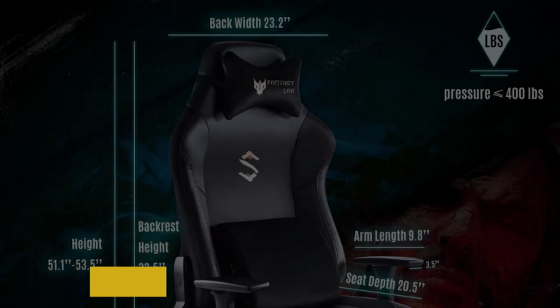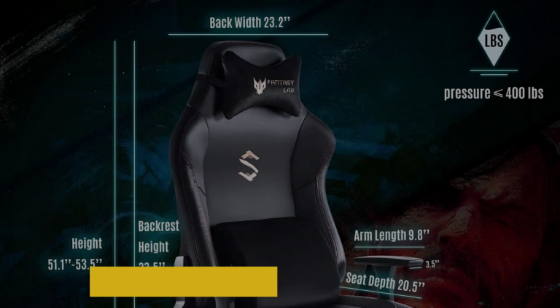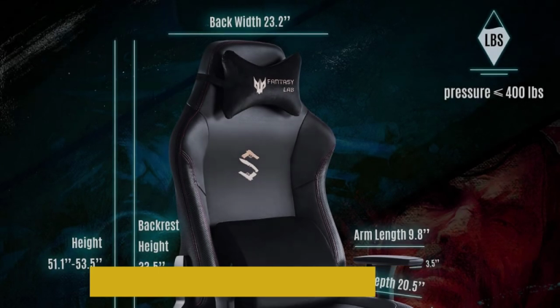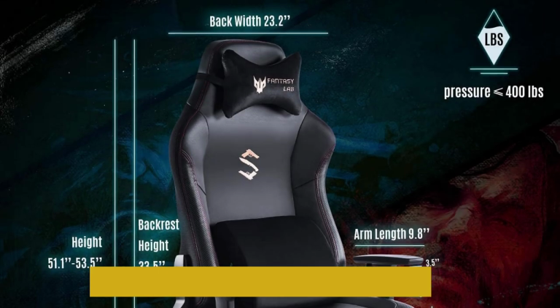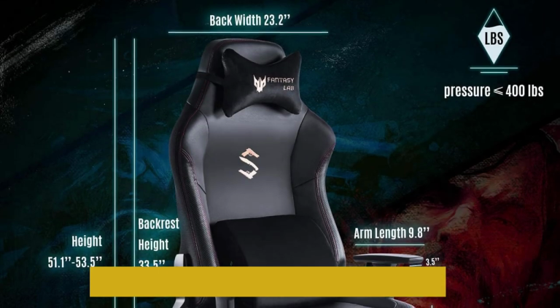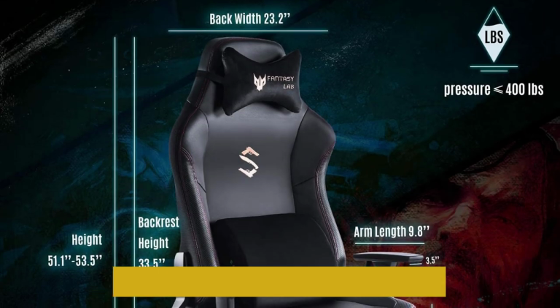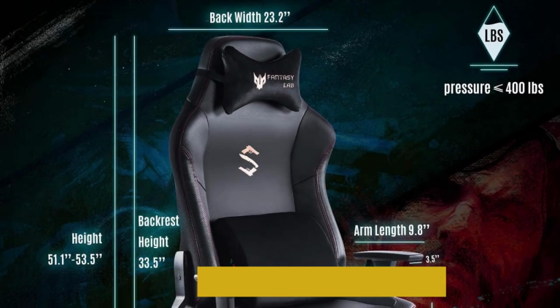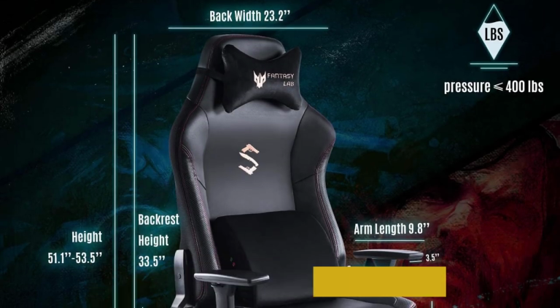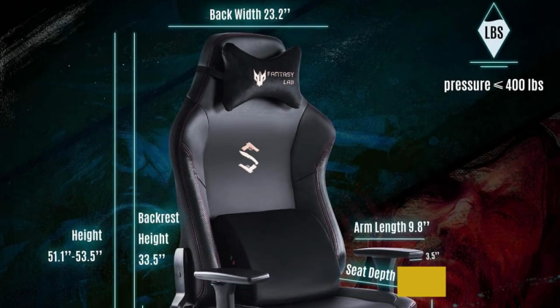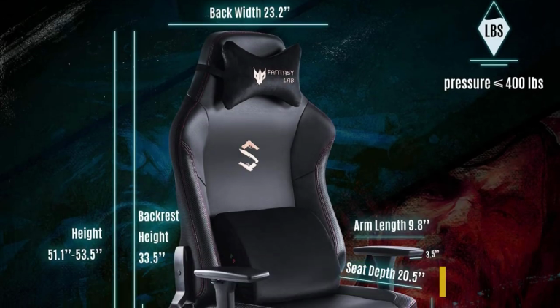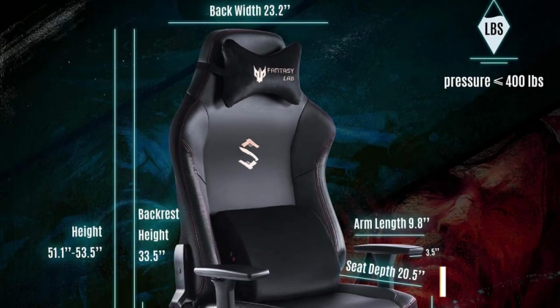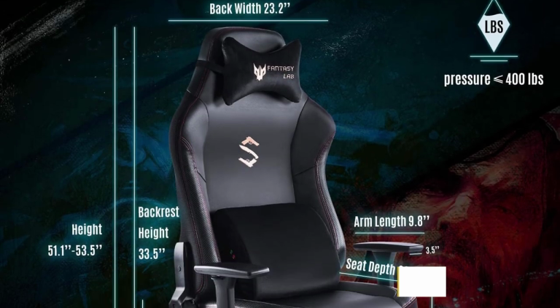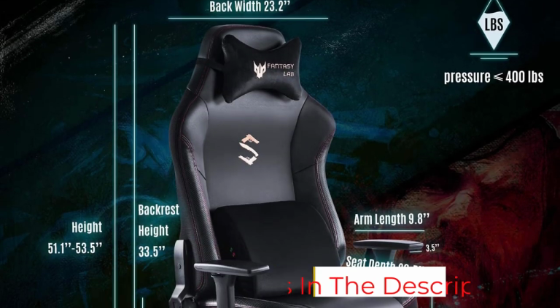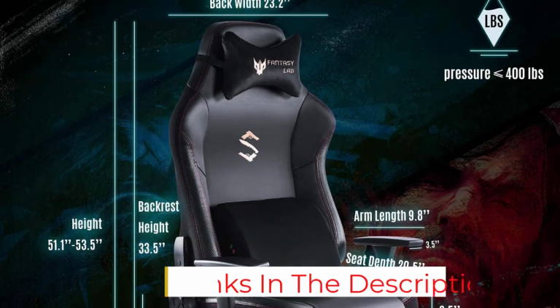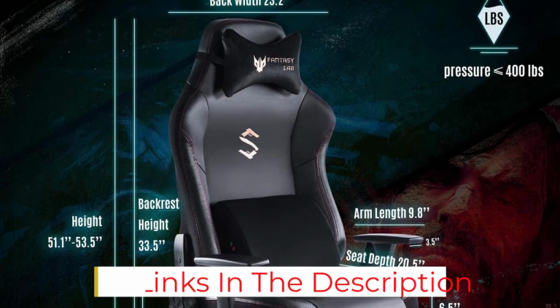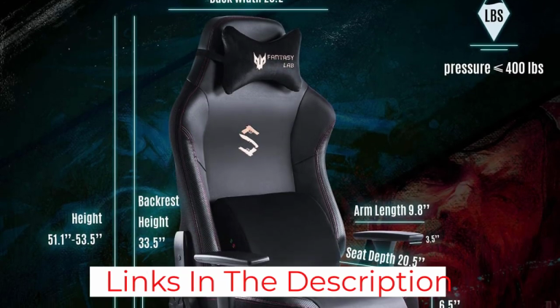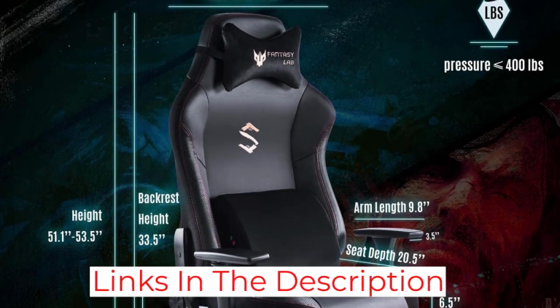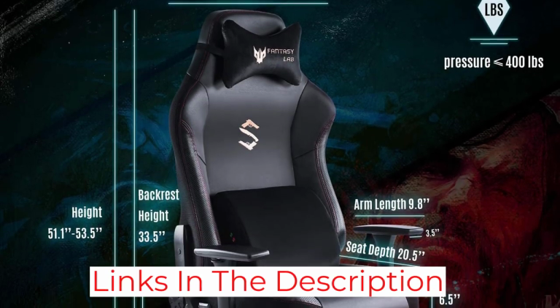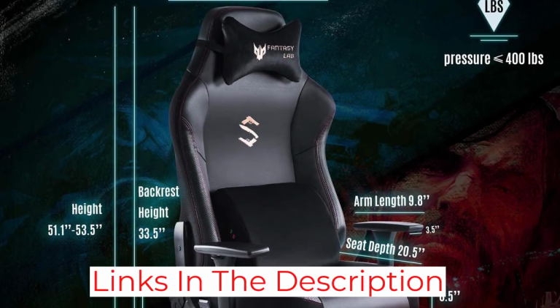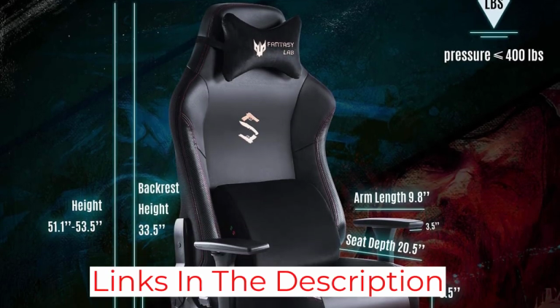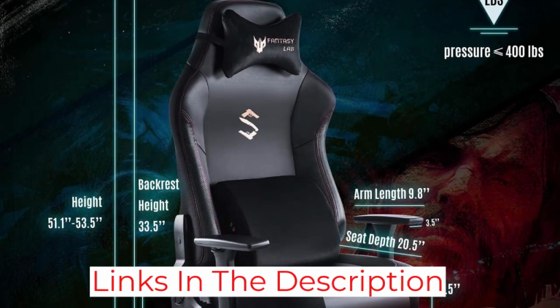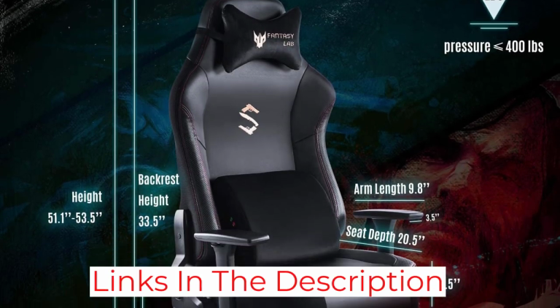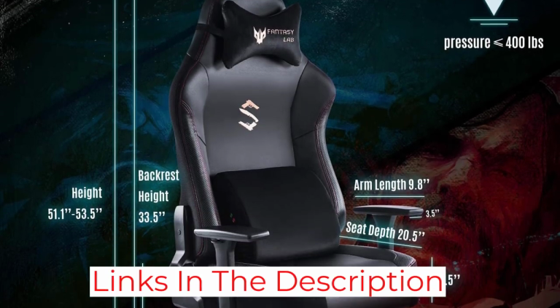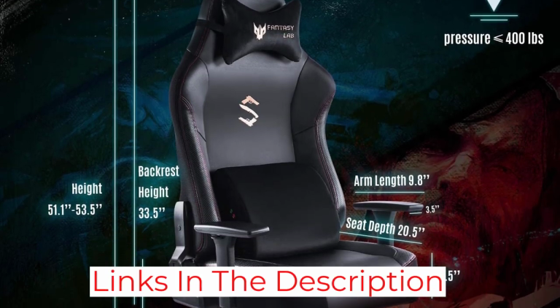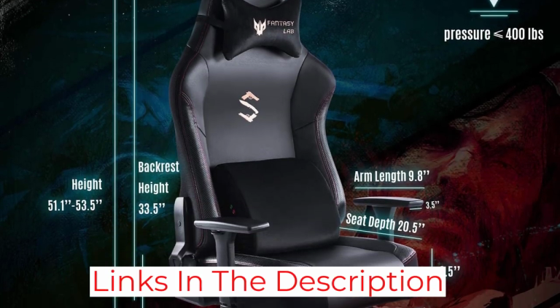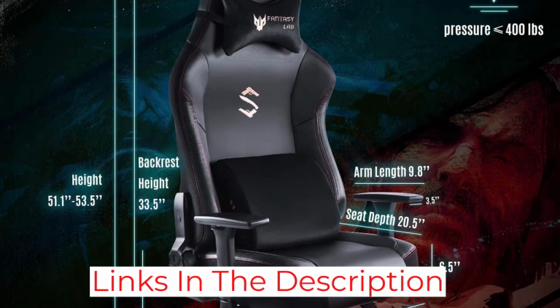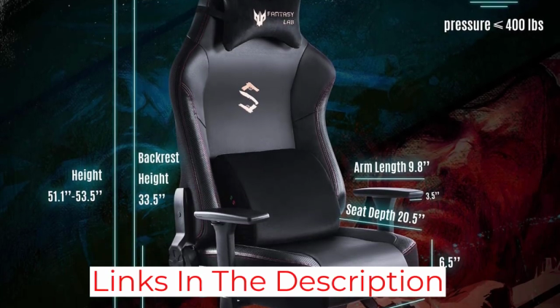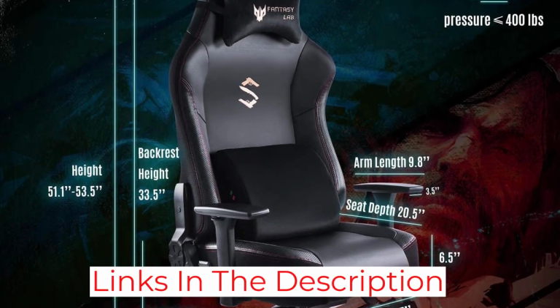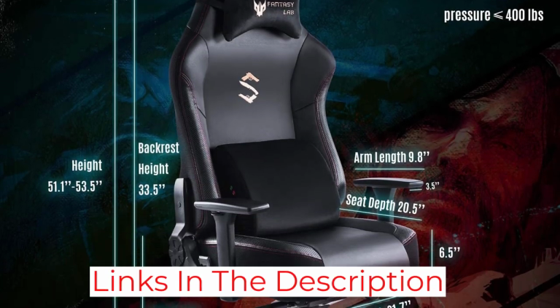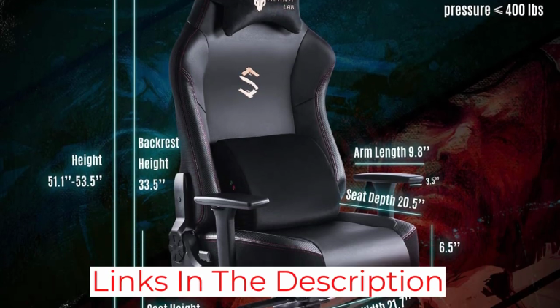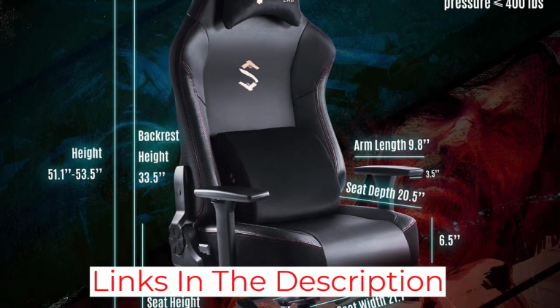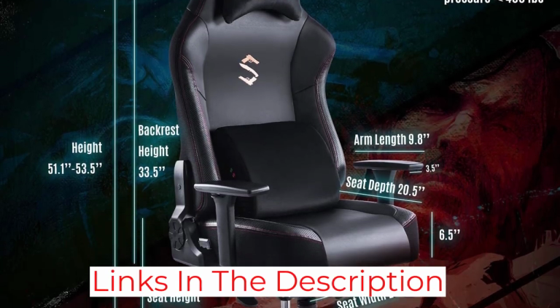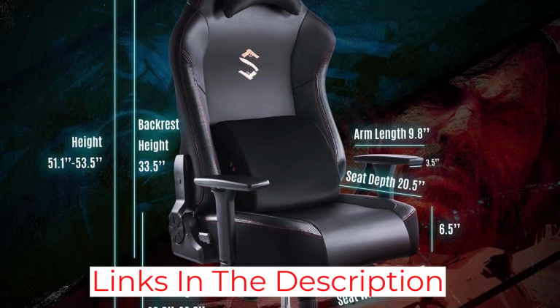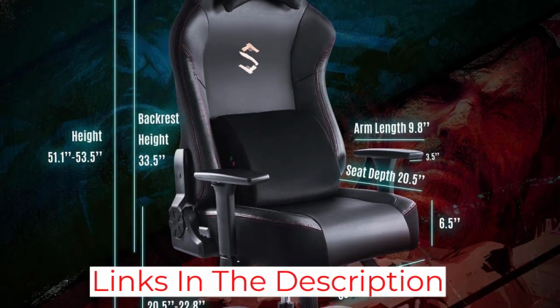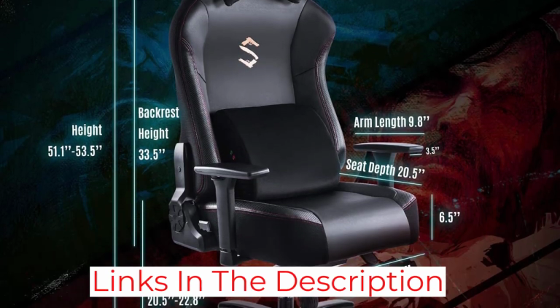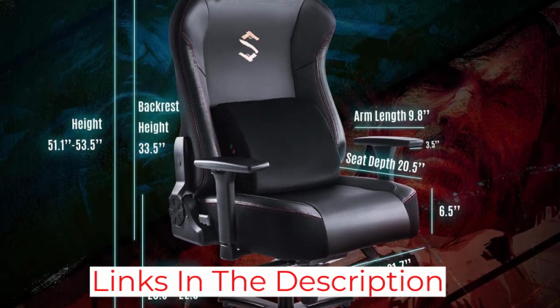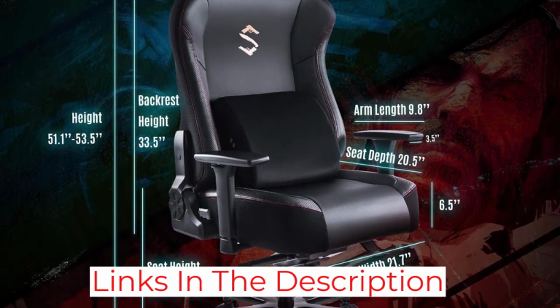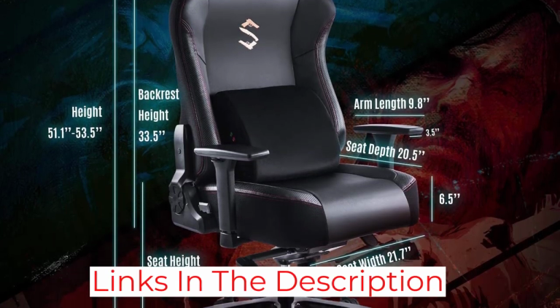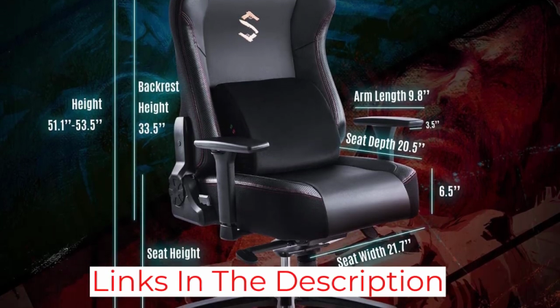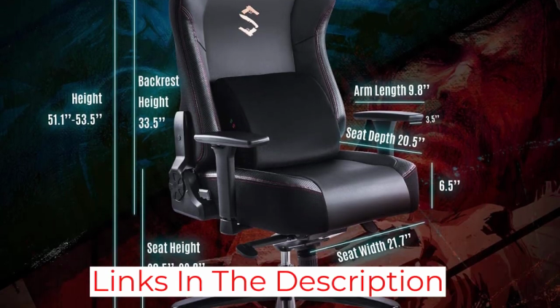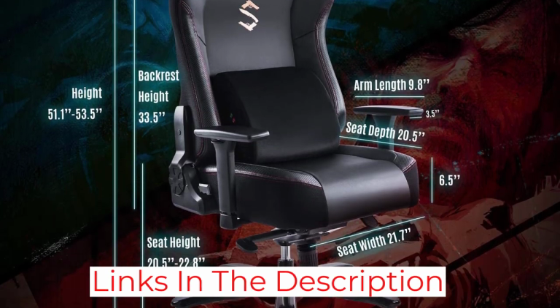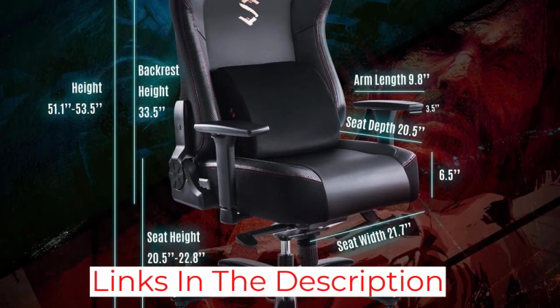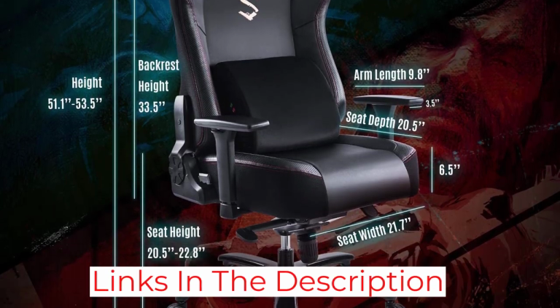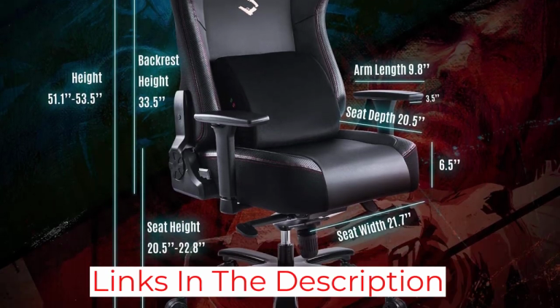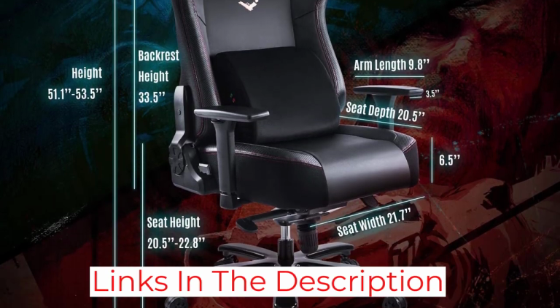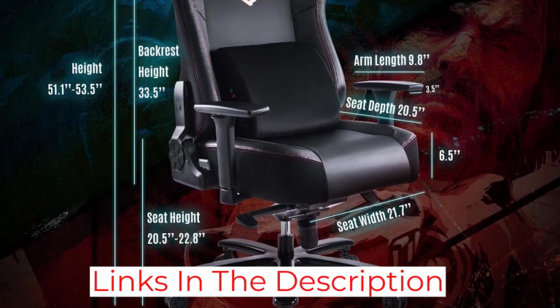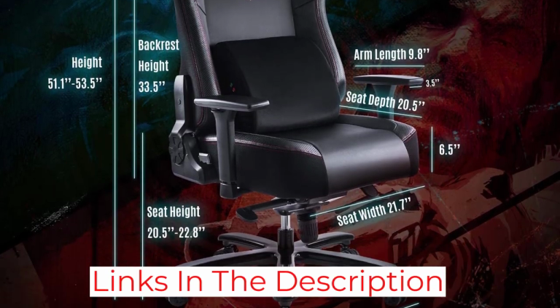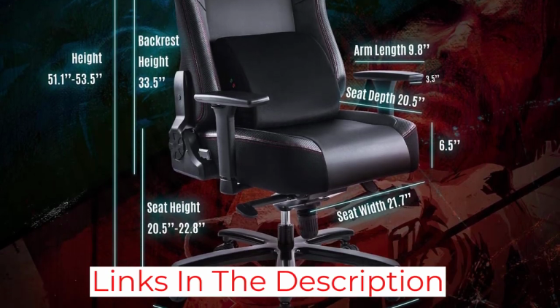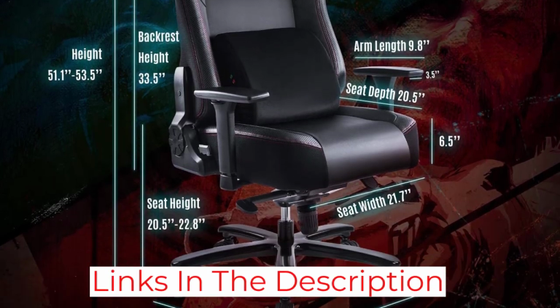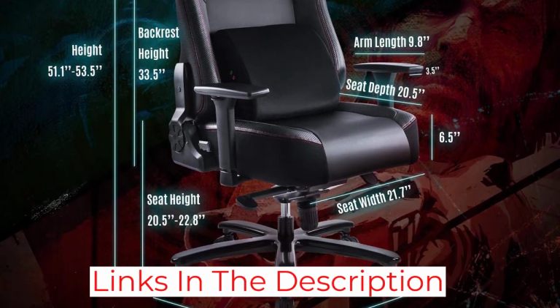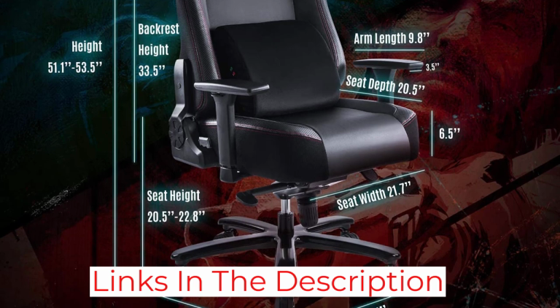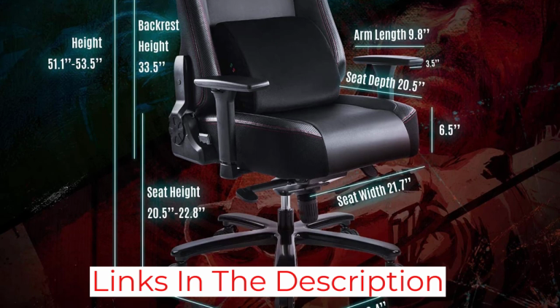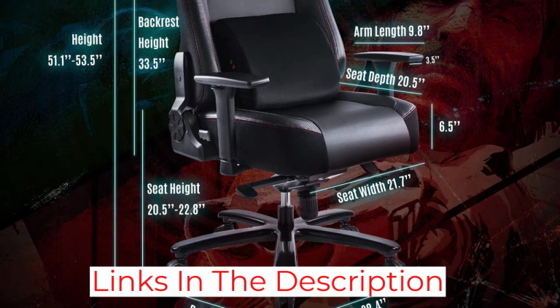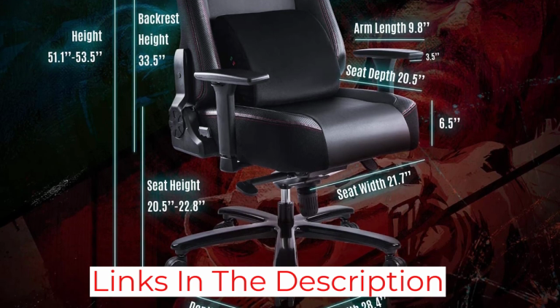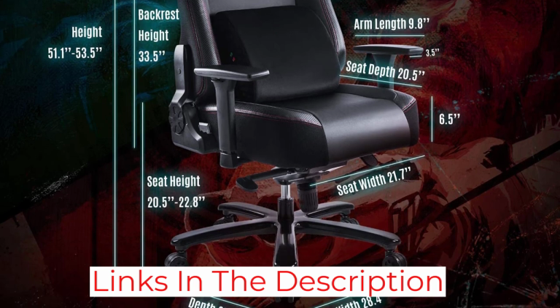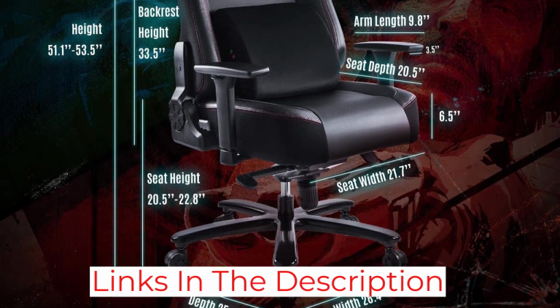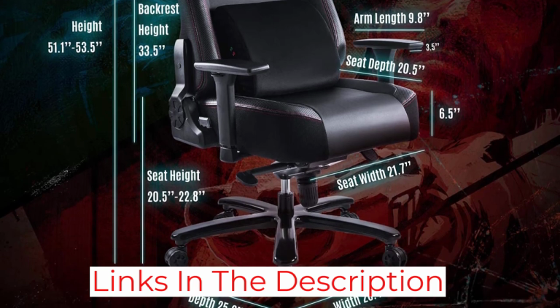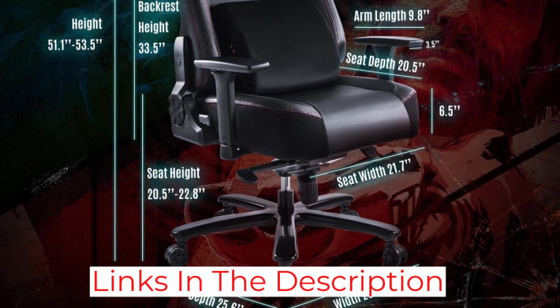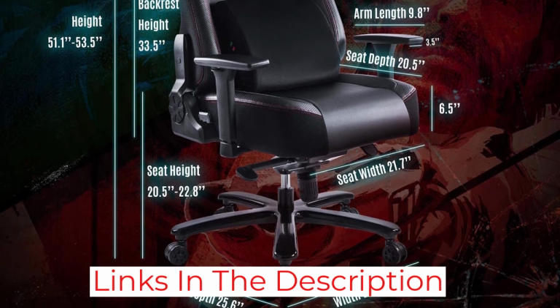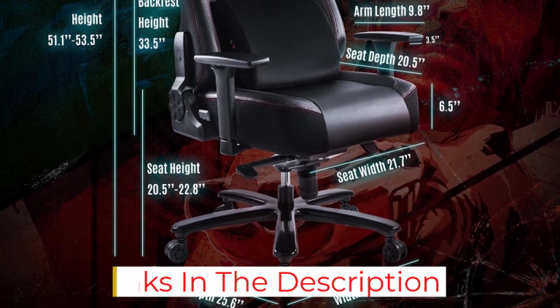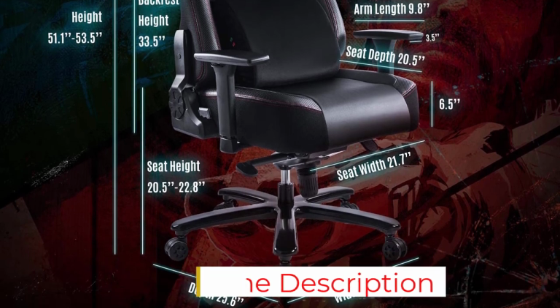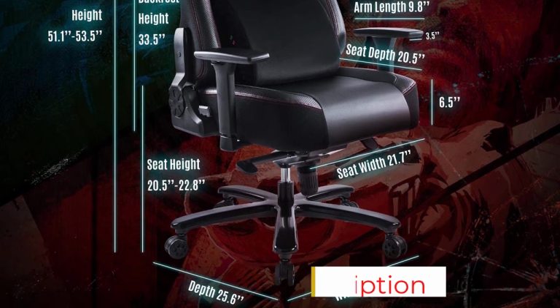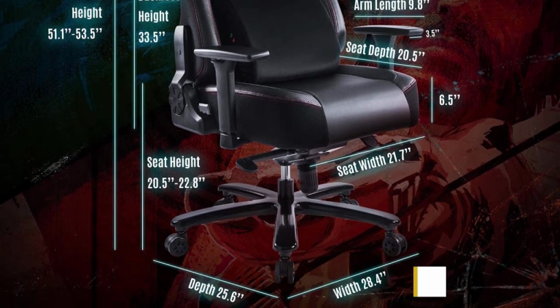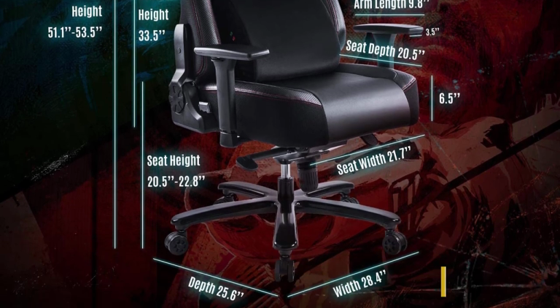The large and tall backrest on the Fantasy Lab towers at 33.5 inches tall. Even the detachable lumbar pillow is extra large, cushioning your entire lower back instead of the traditional dinky ones found on regular gaming chairs that seem to poke you more than cradle. The massage feature on the pillow, sadly, is just a gimmick, providing more of an annoying vibration than actual massages.